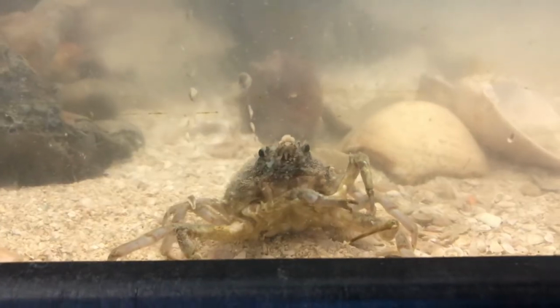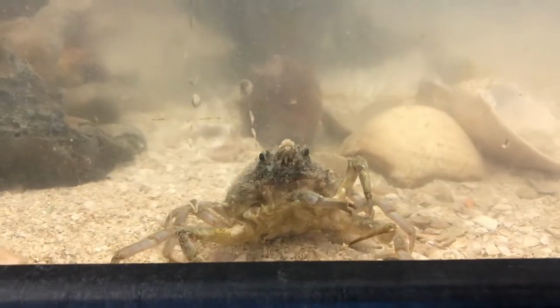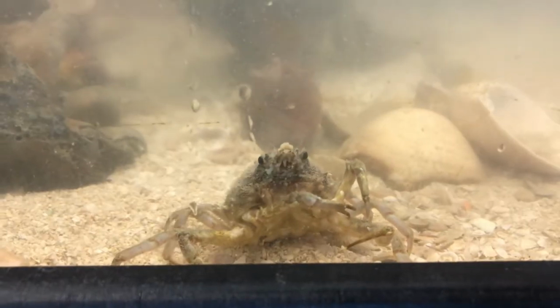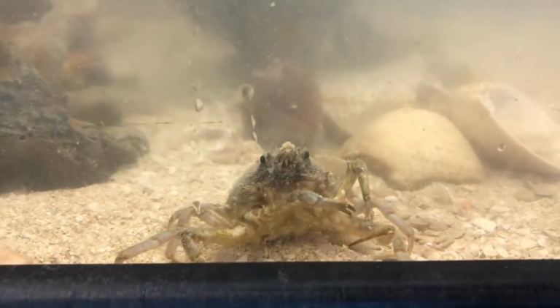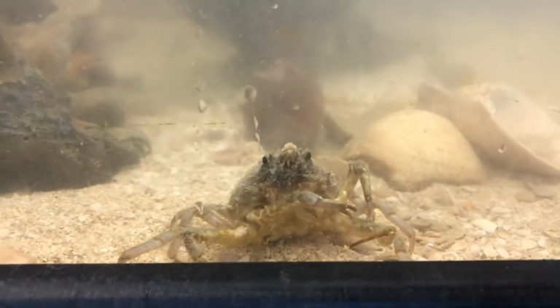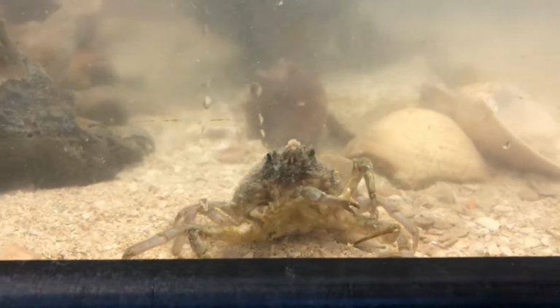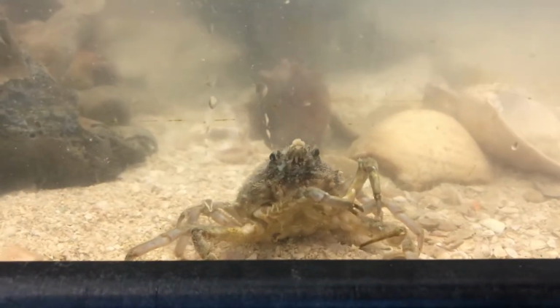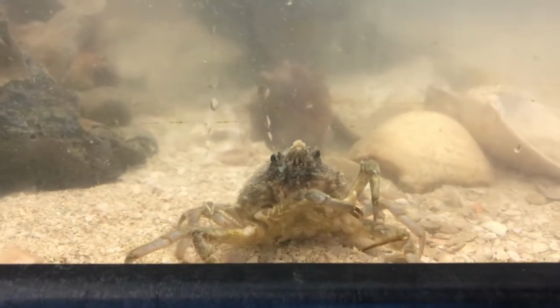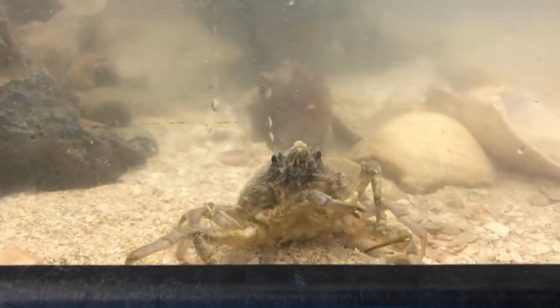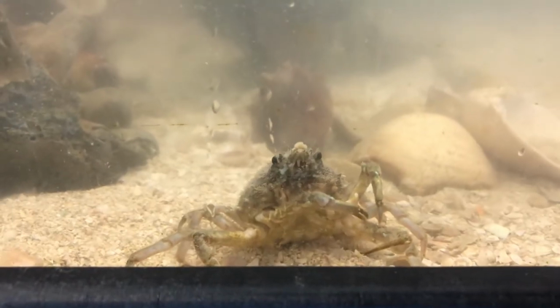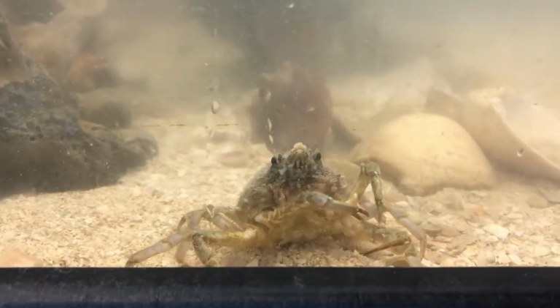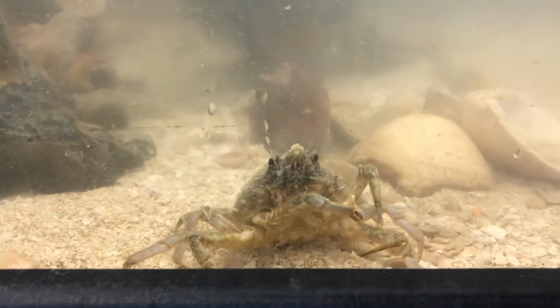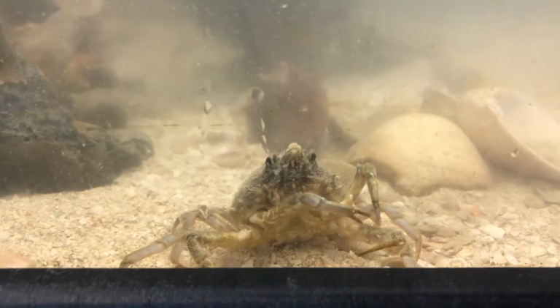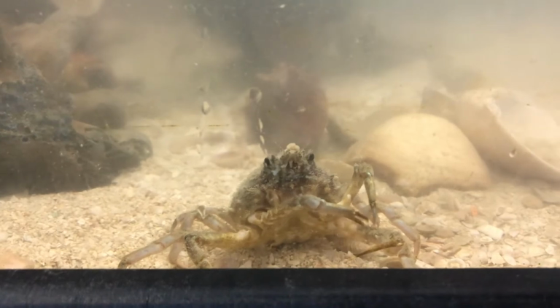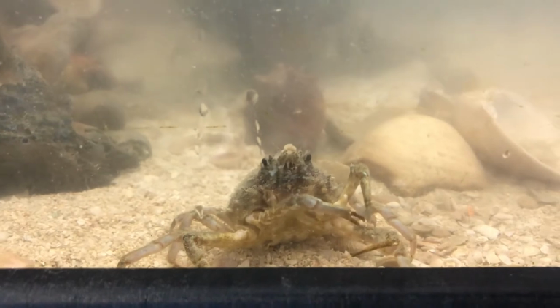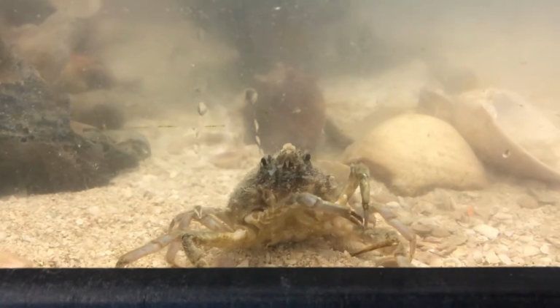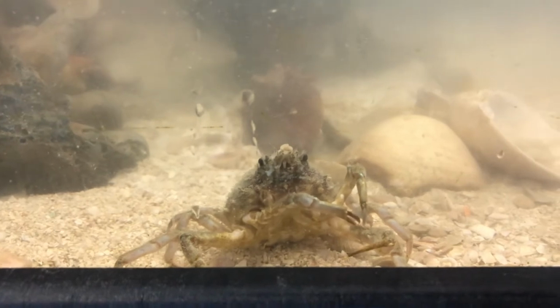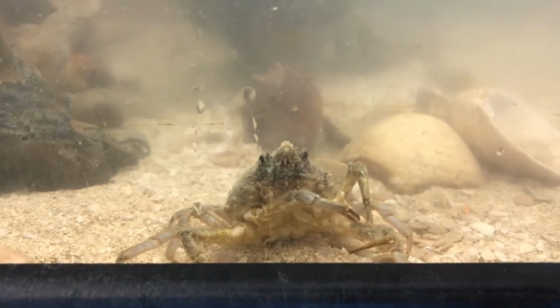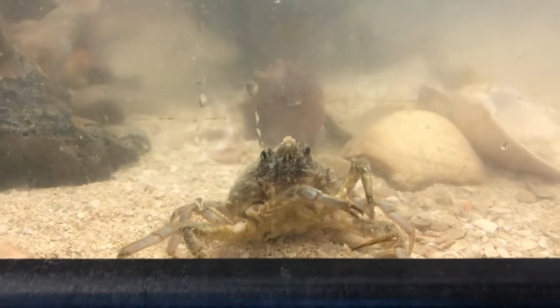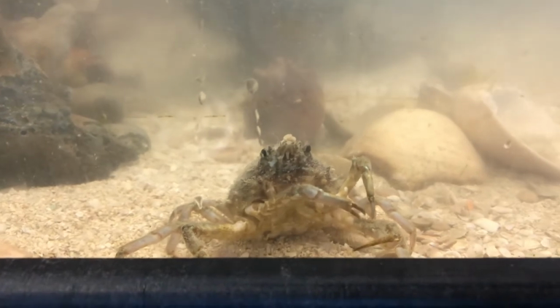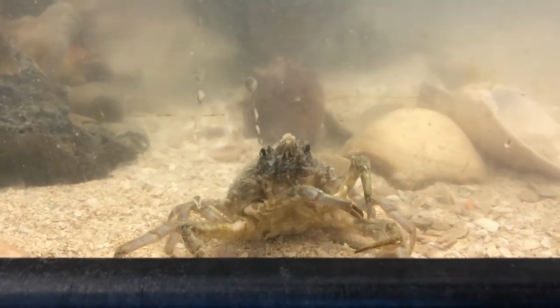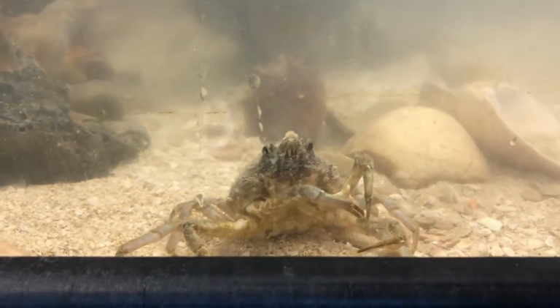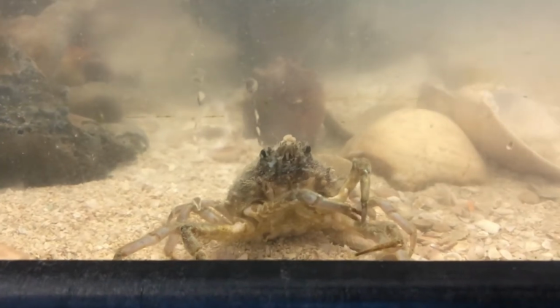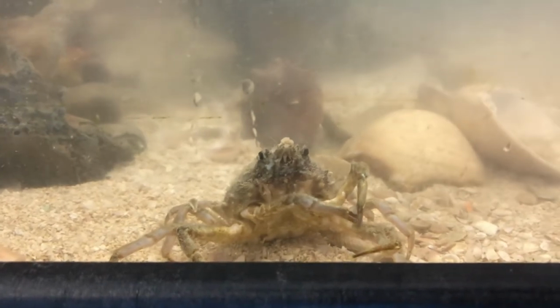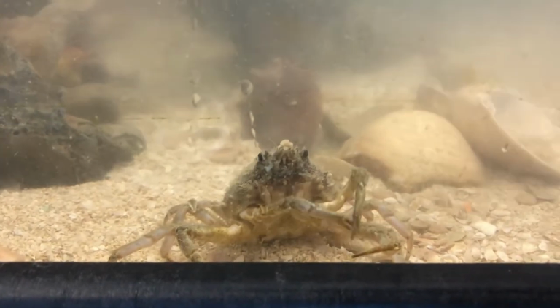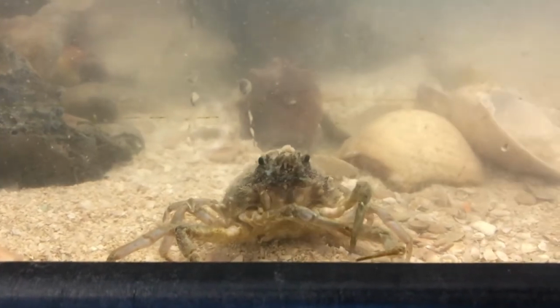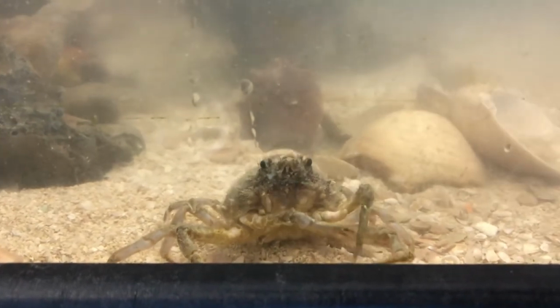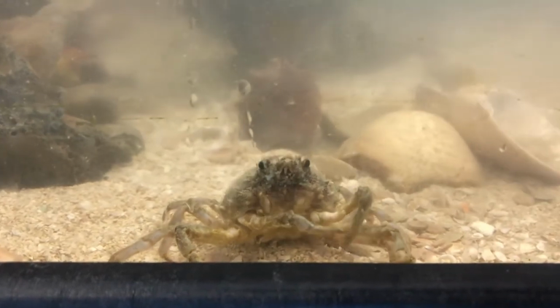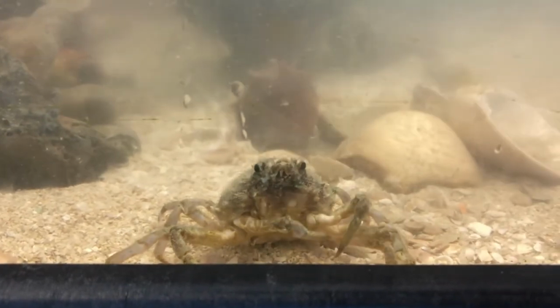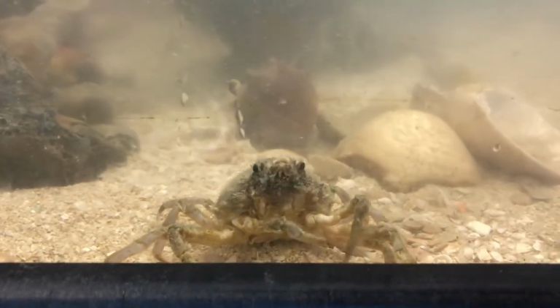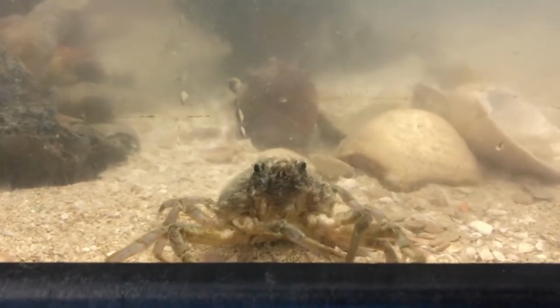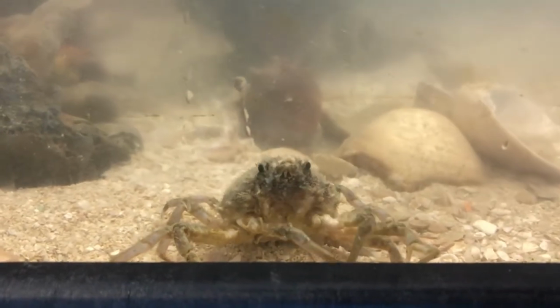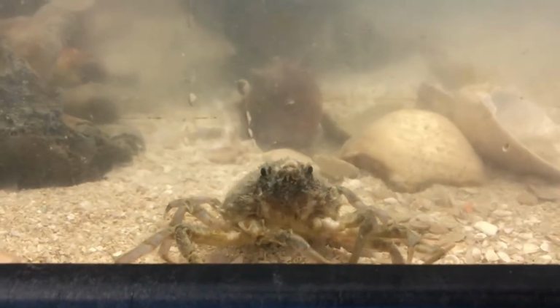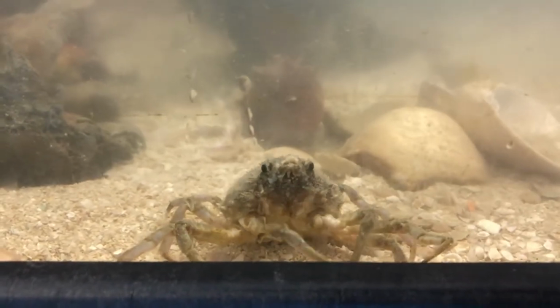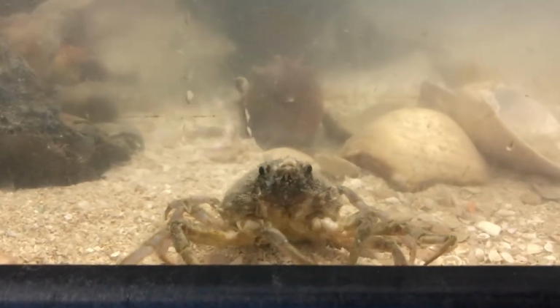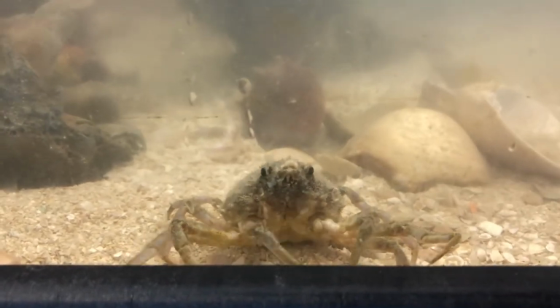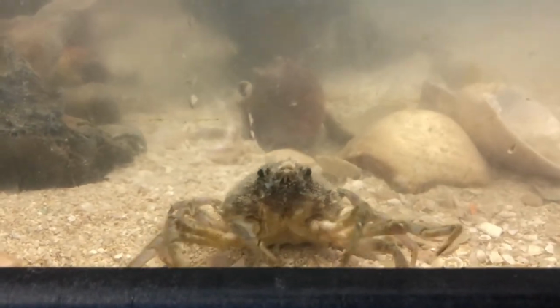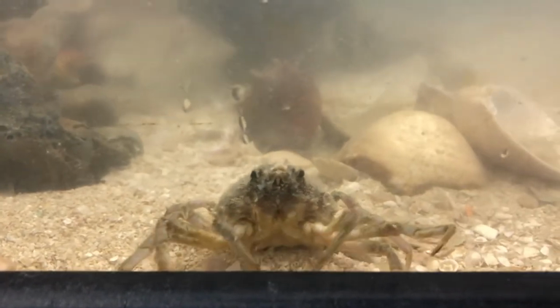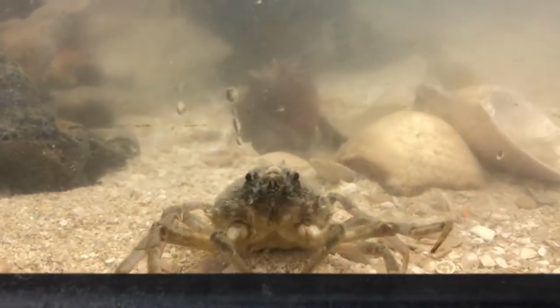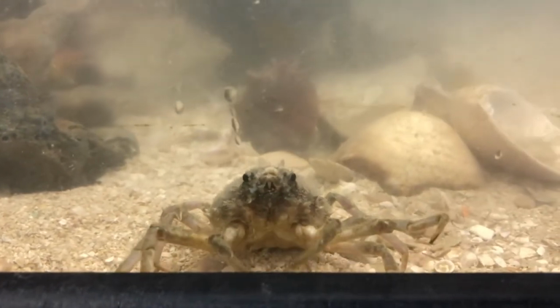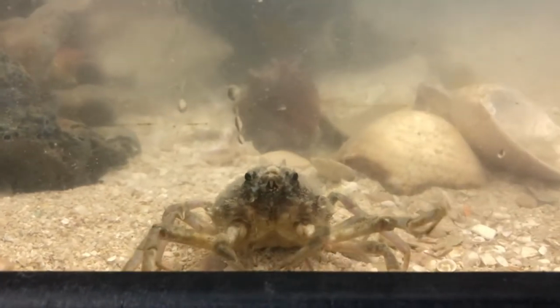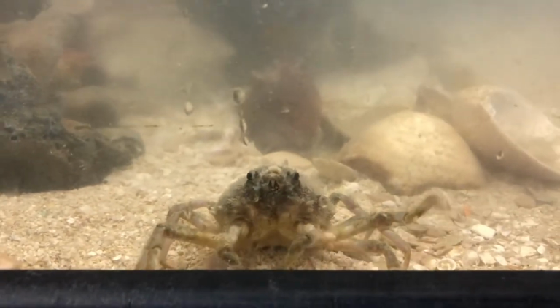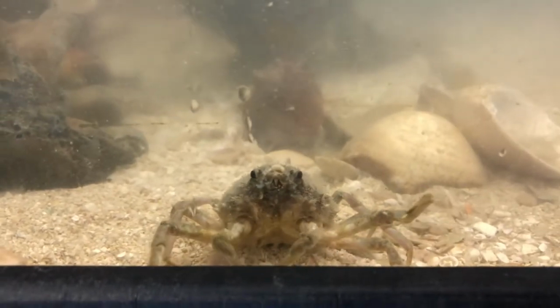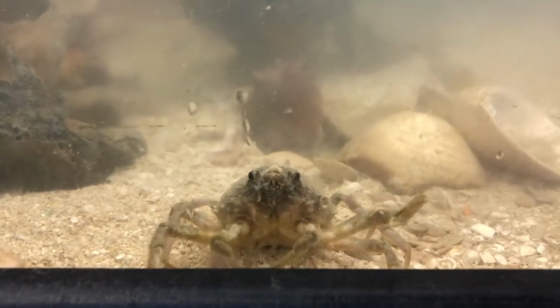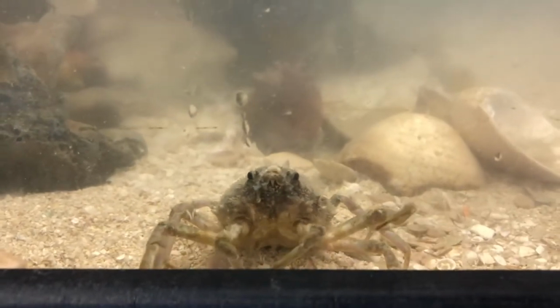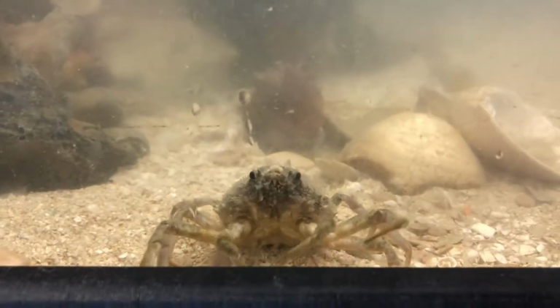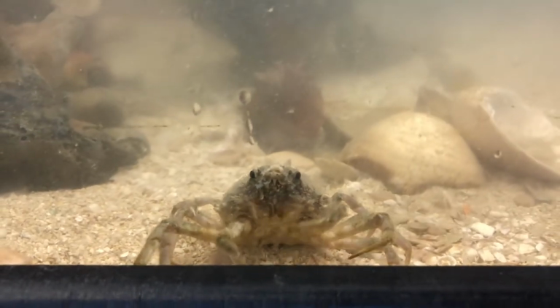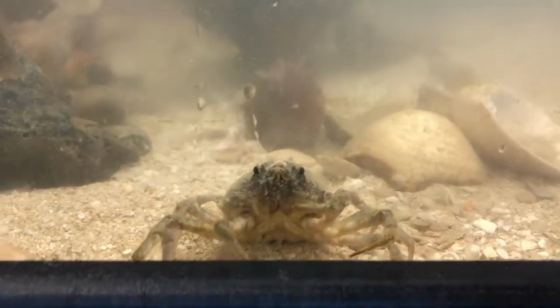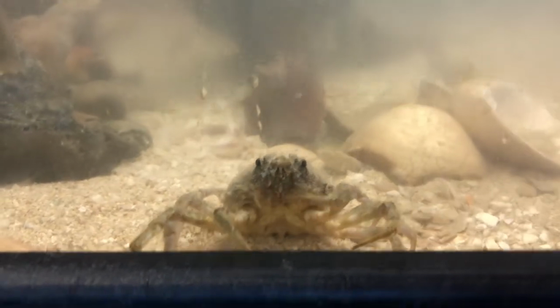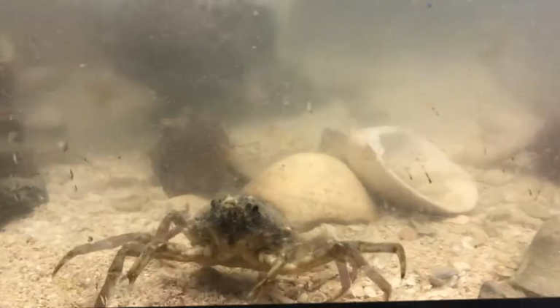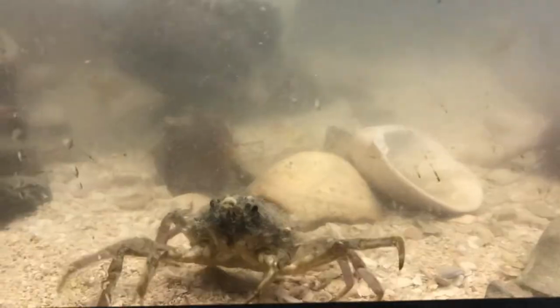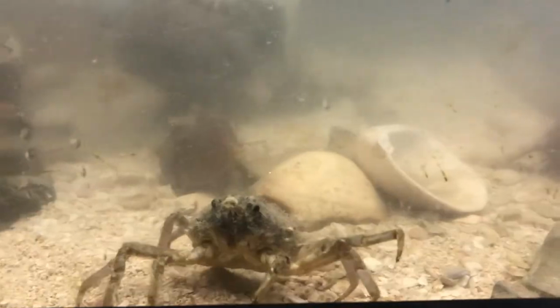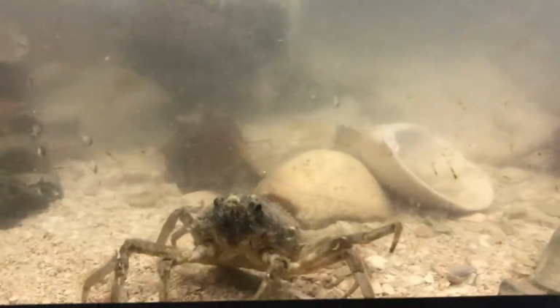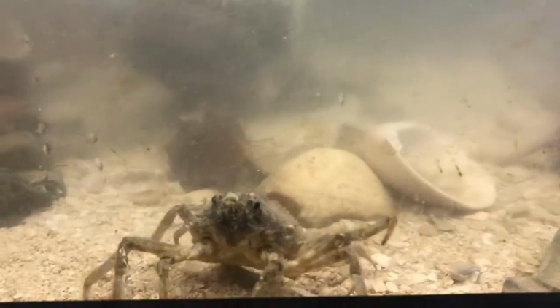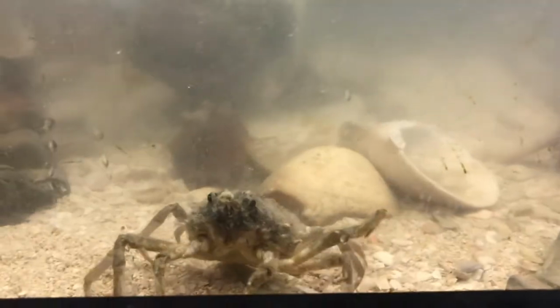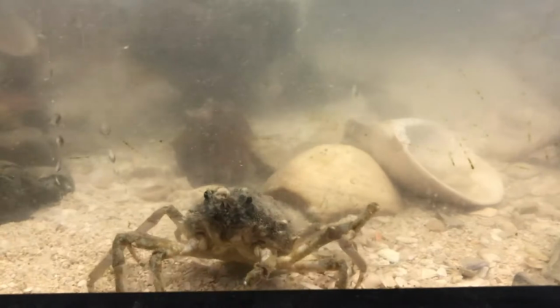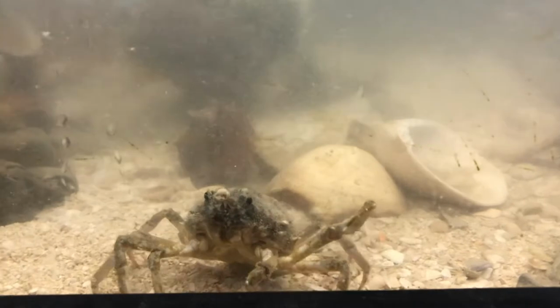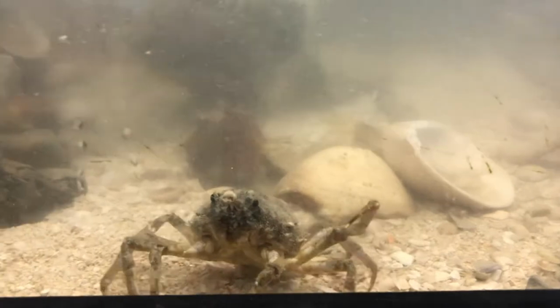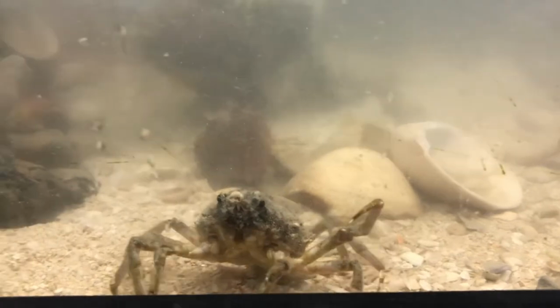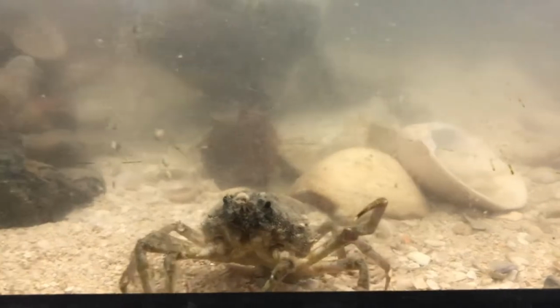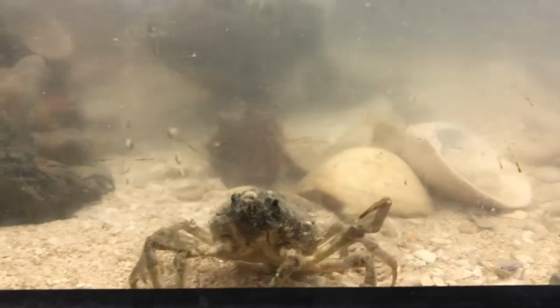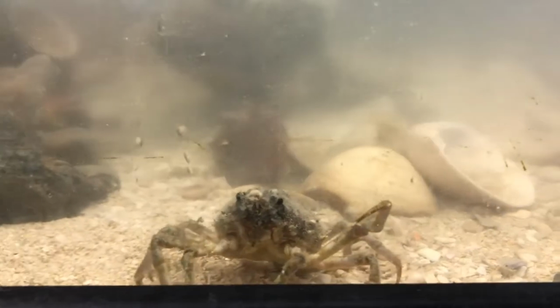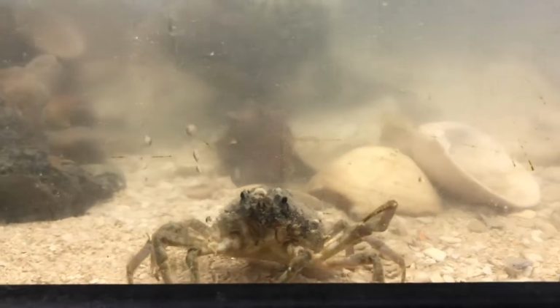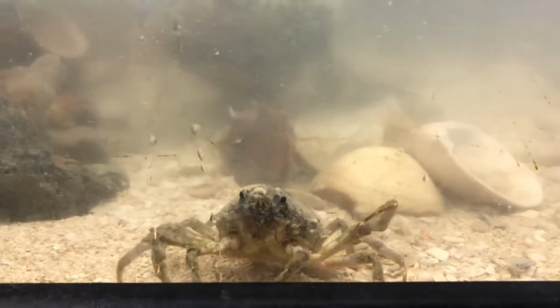Using their first pair of legs, the maxillipeds, spider crabs can be seen grooming themselves. This reduces fouling.